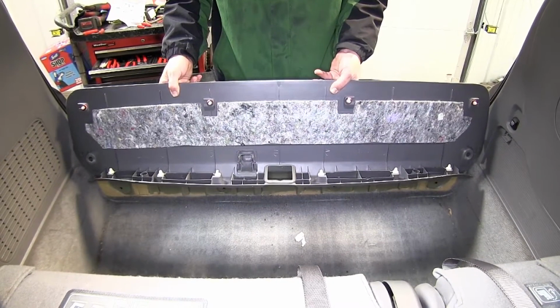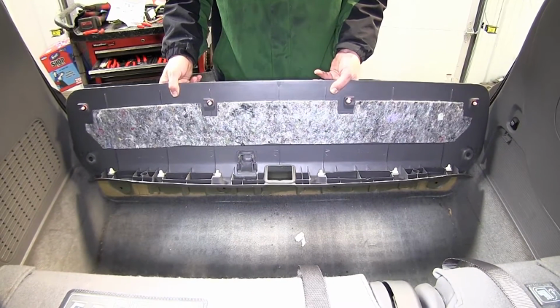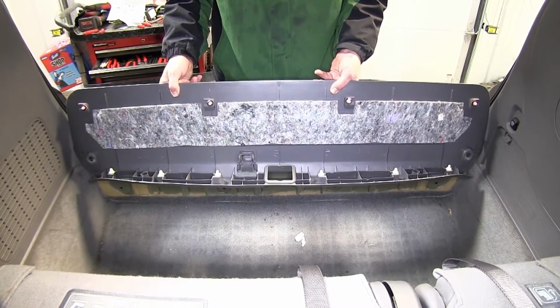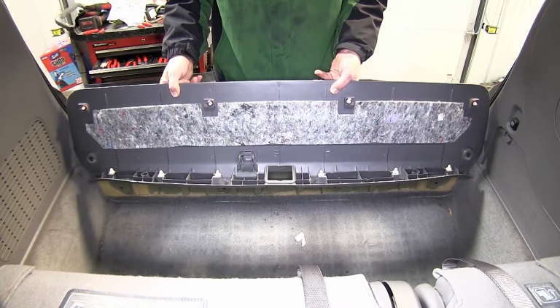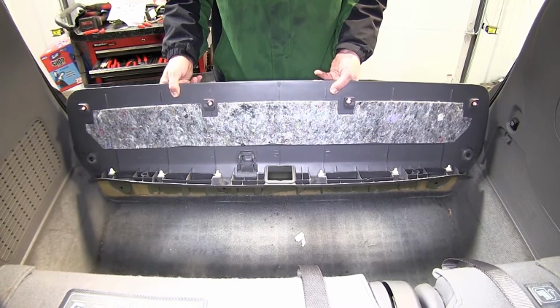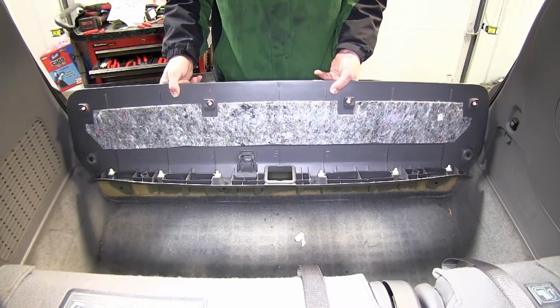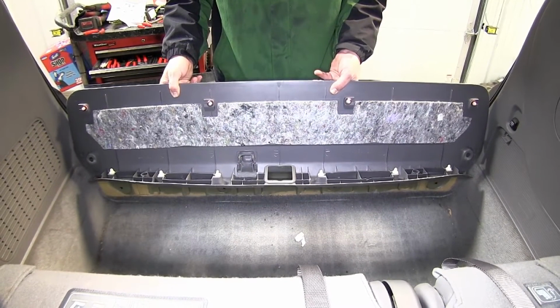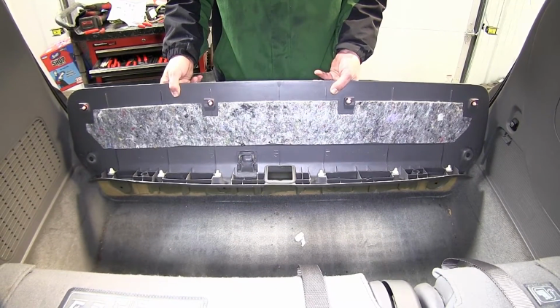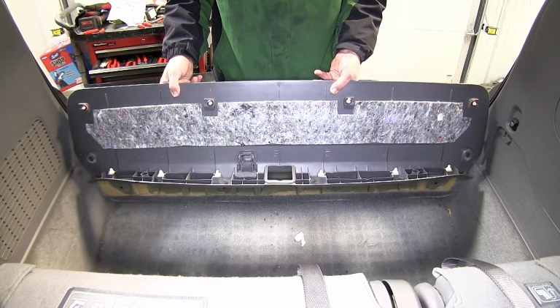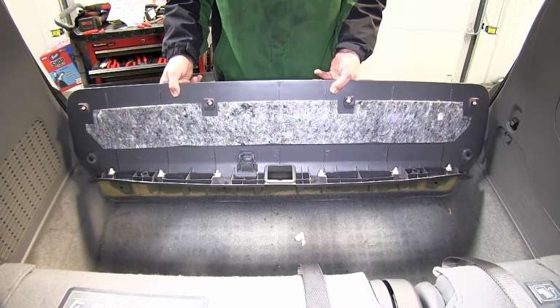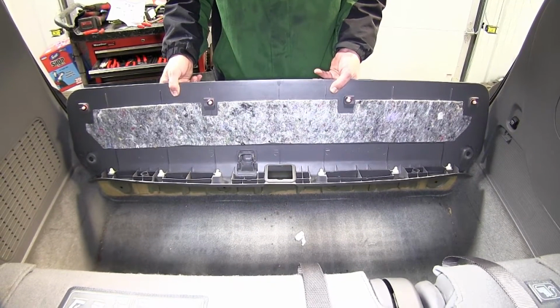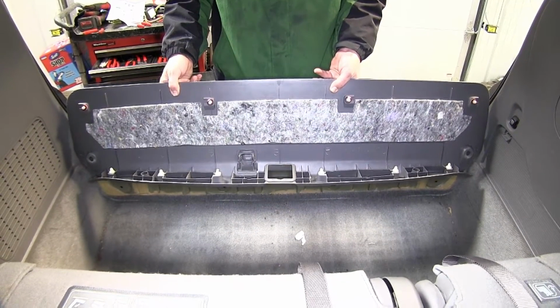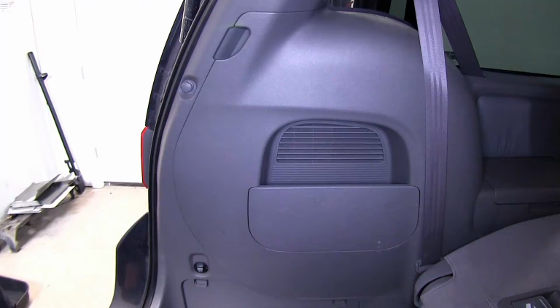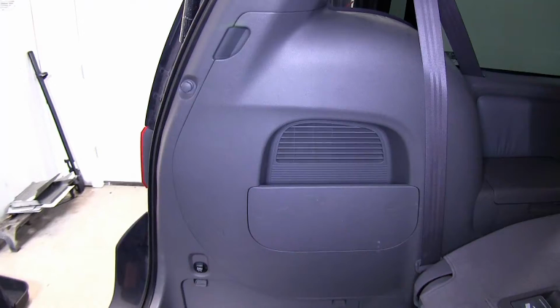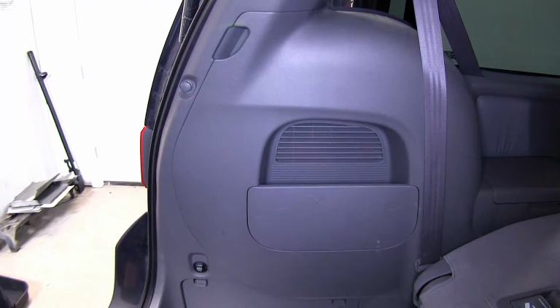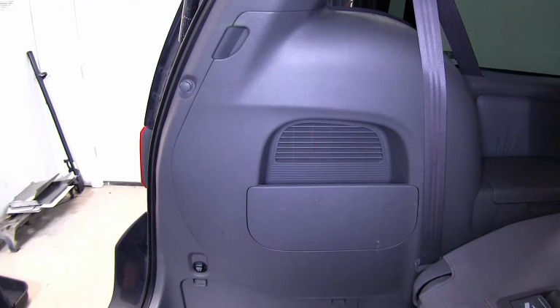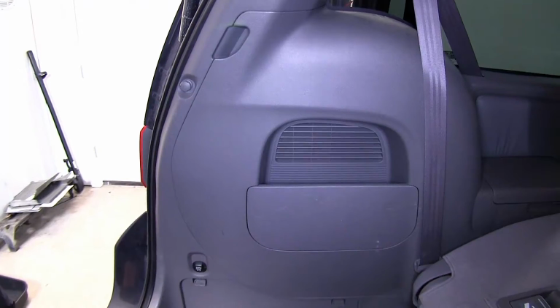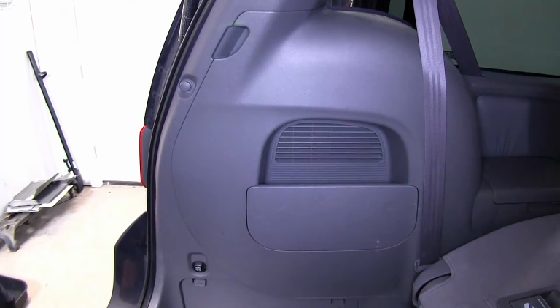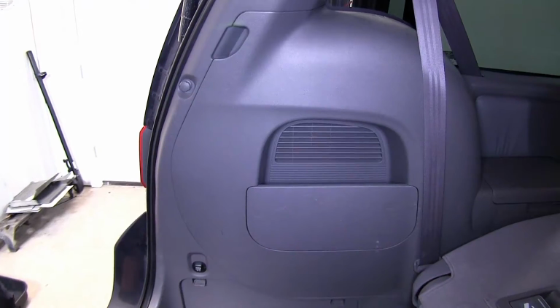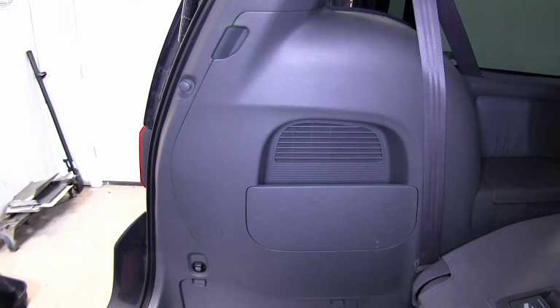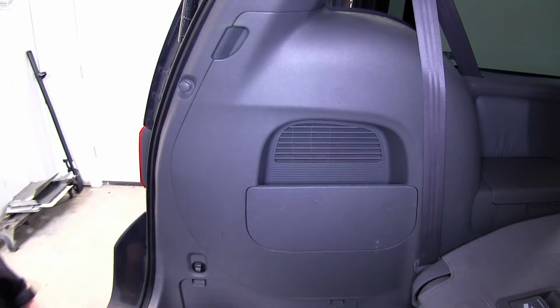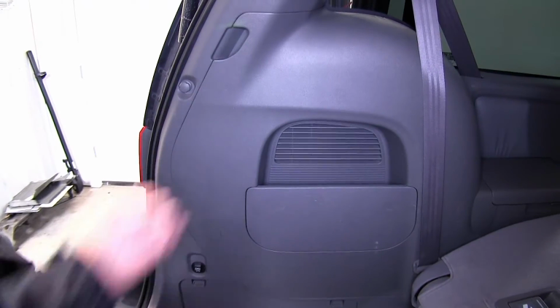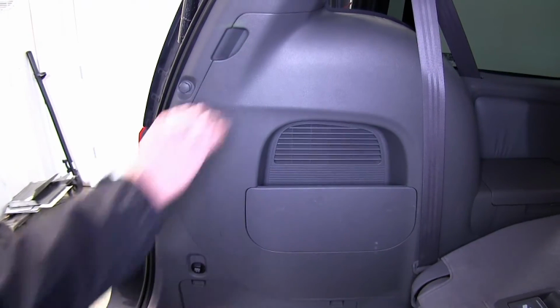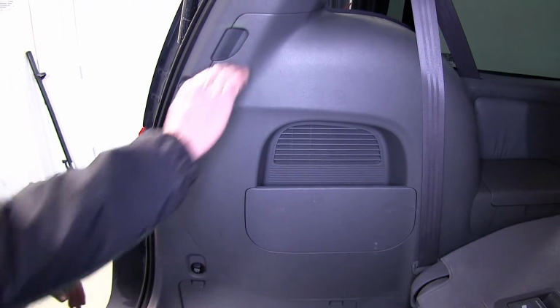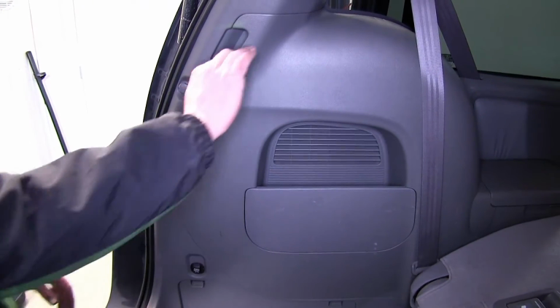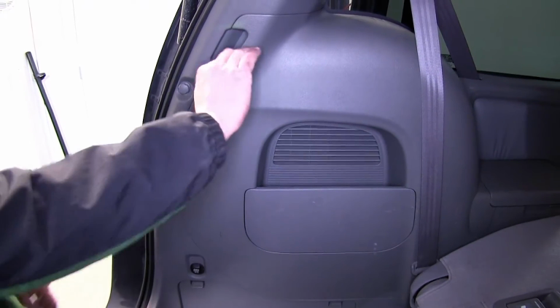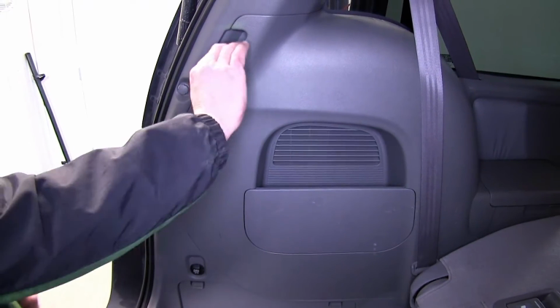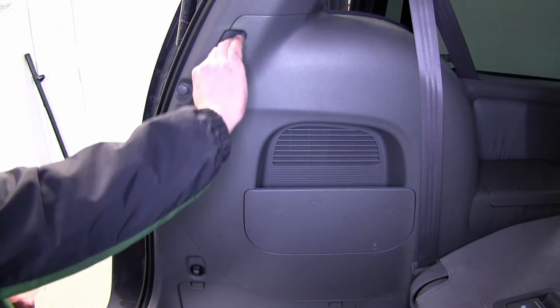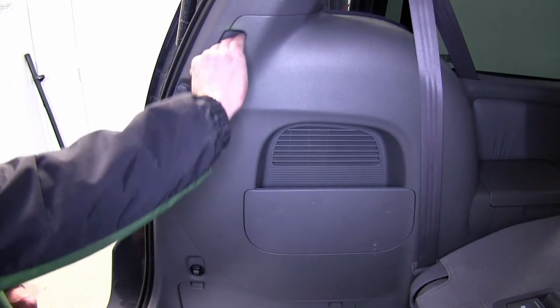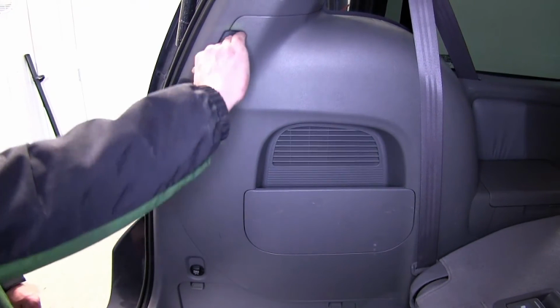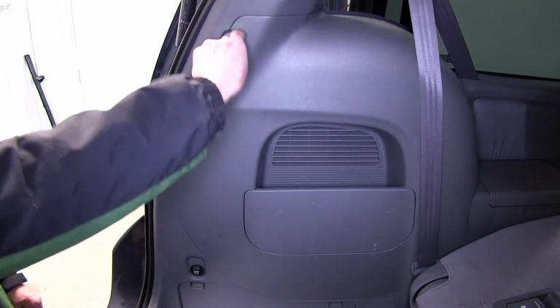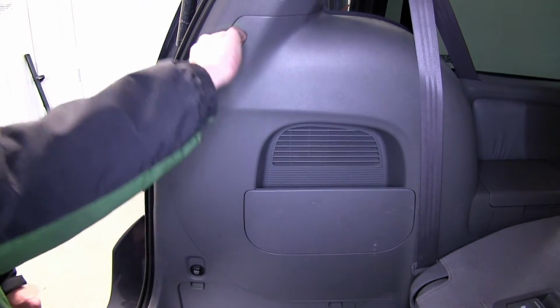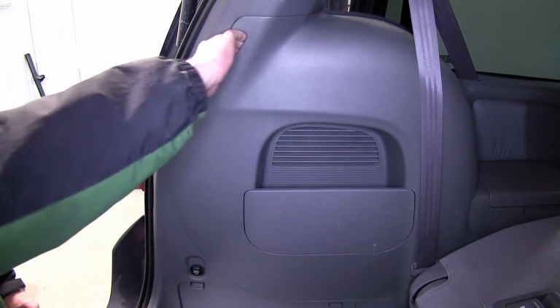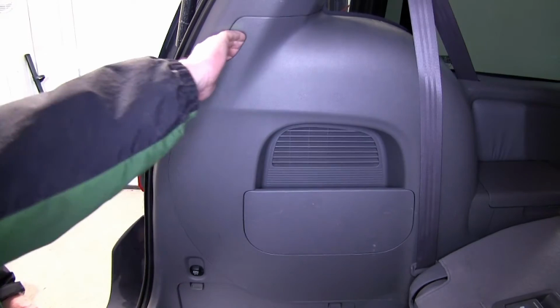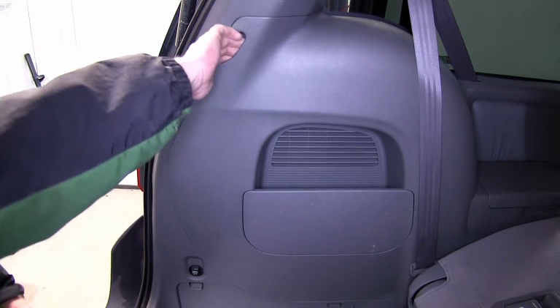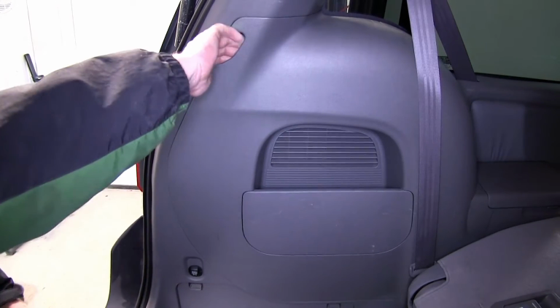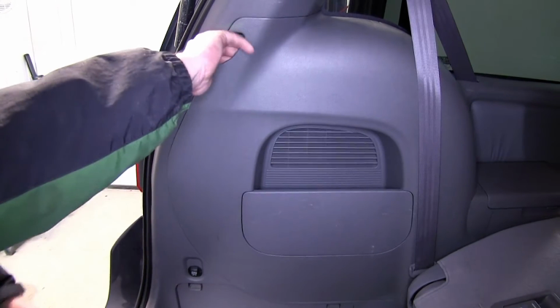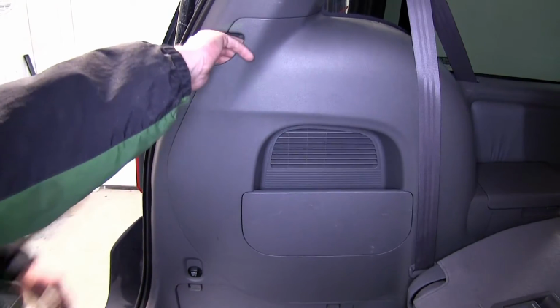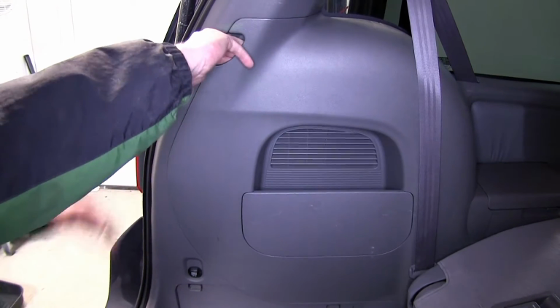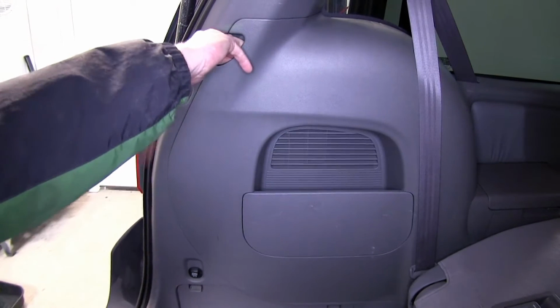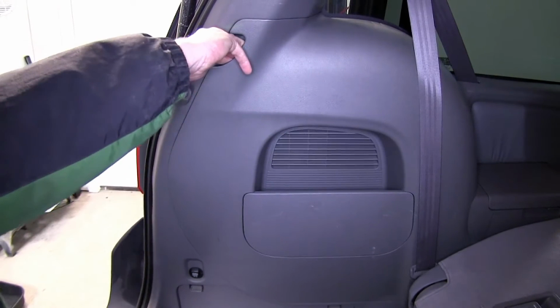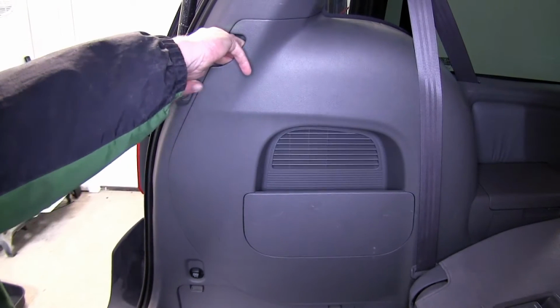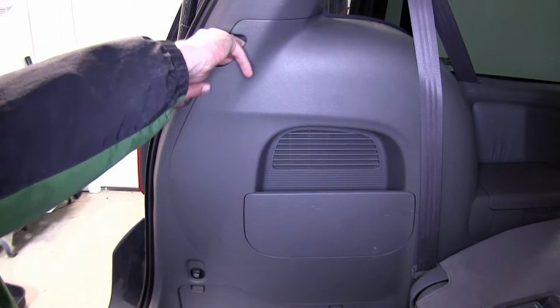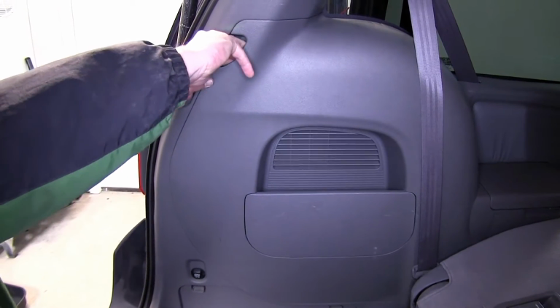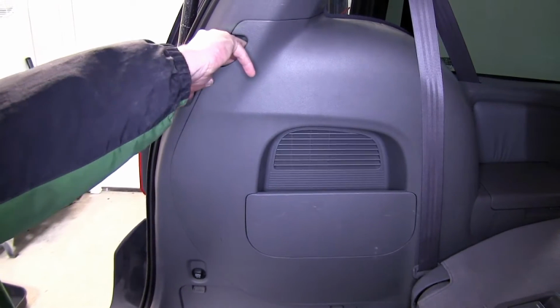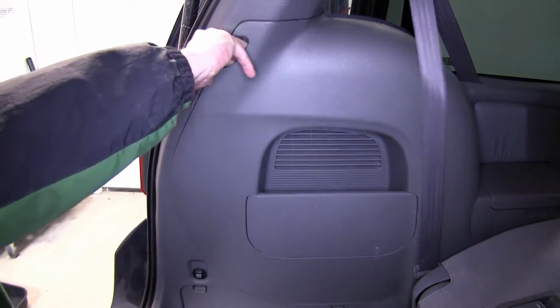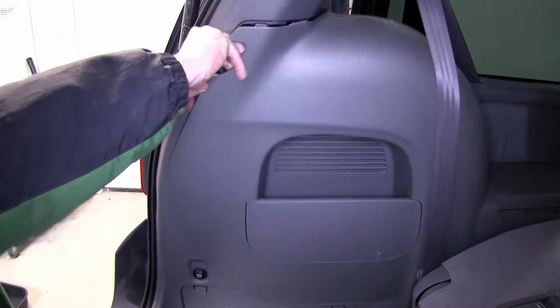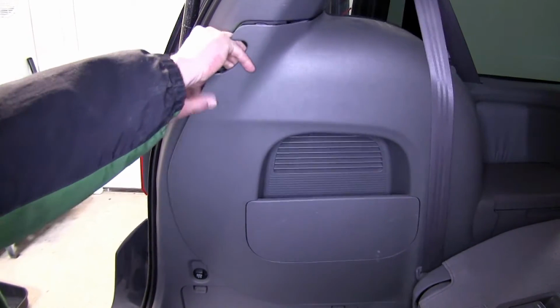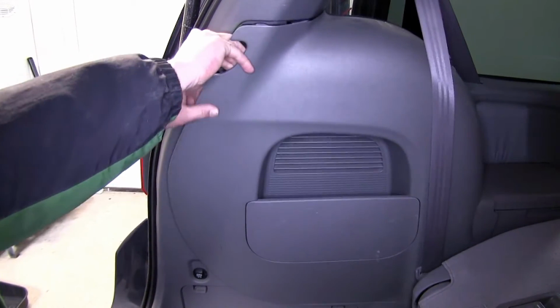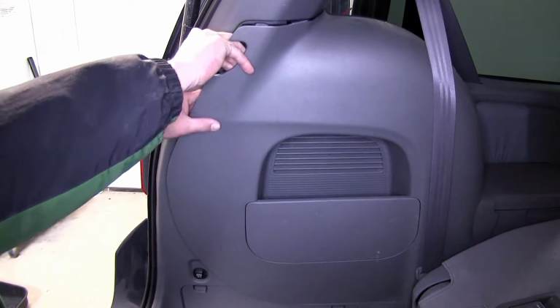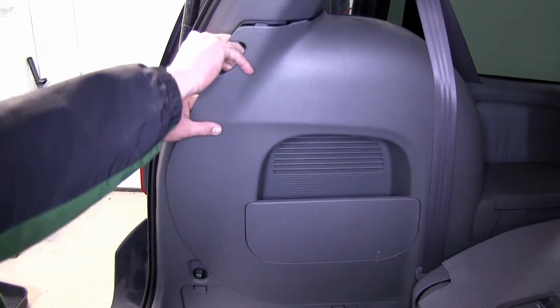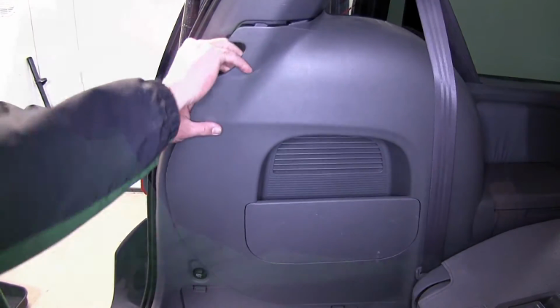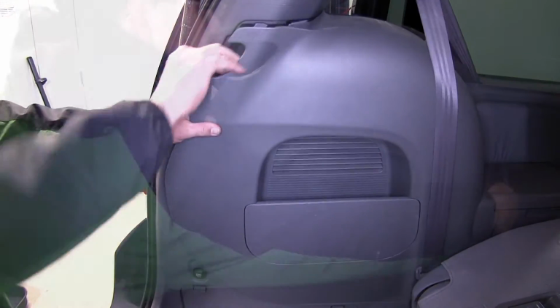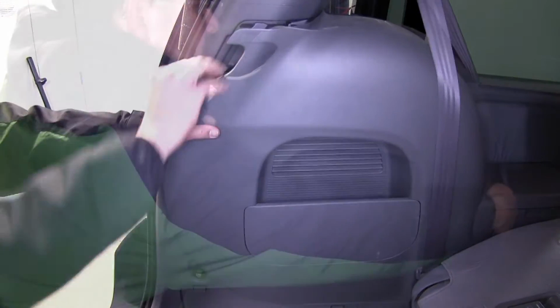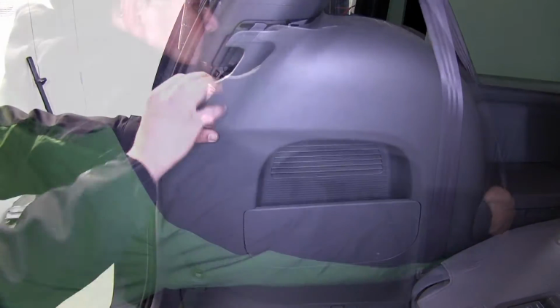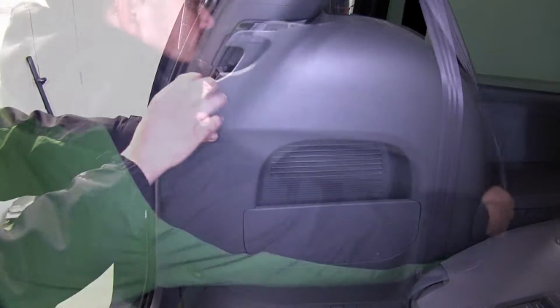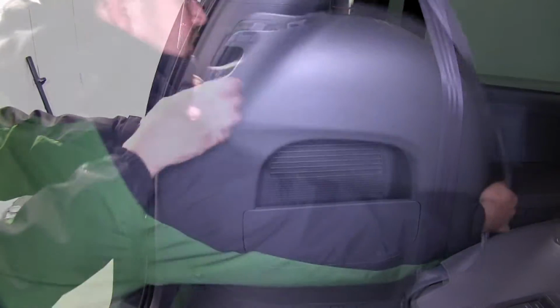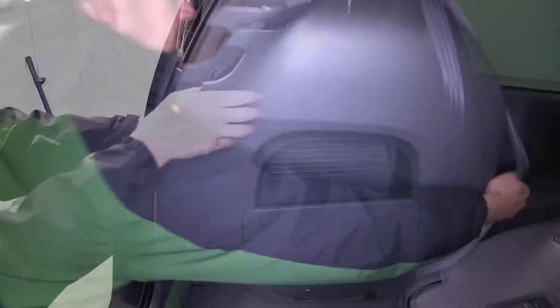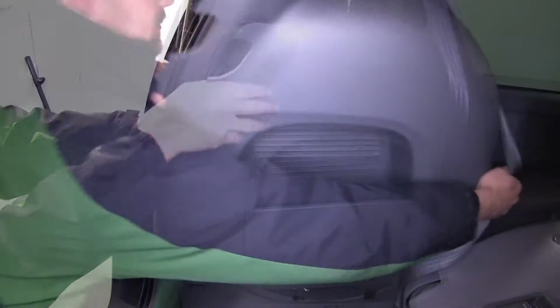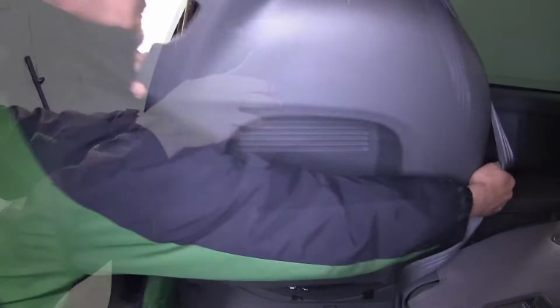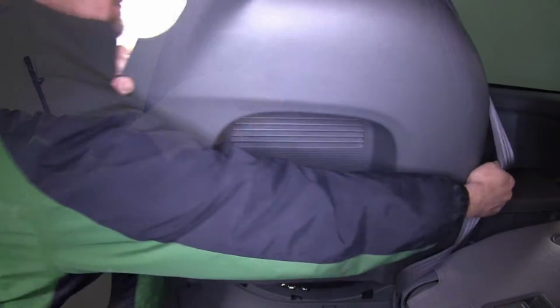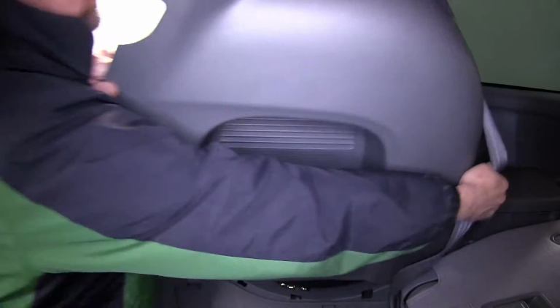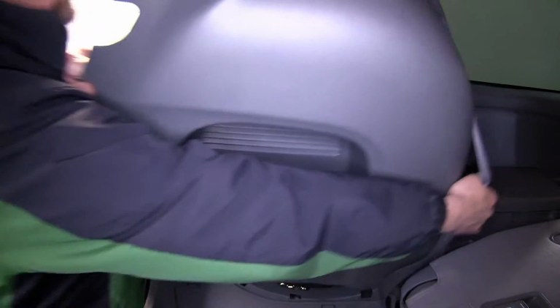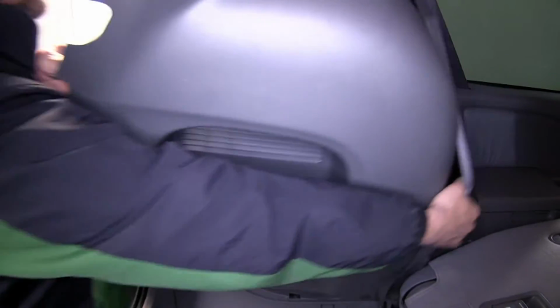Next, on the driver's side, we're going to go ahead and remove the spare tire cover and jack storage compartment door.